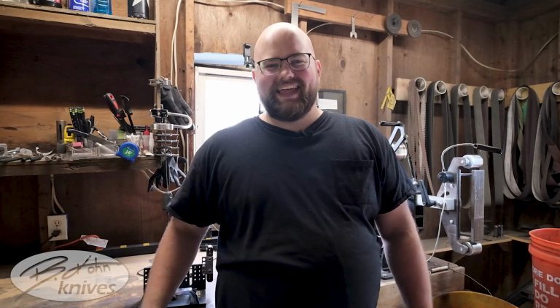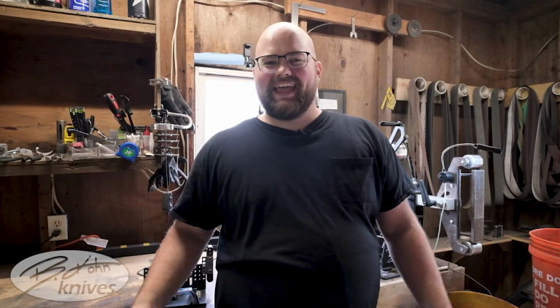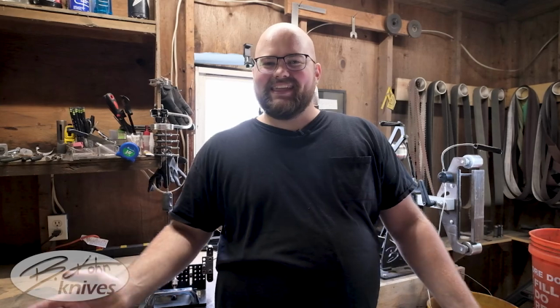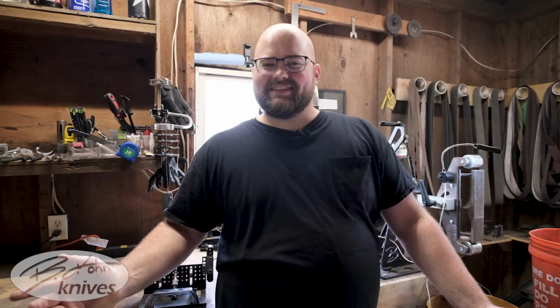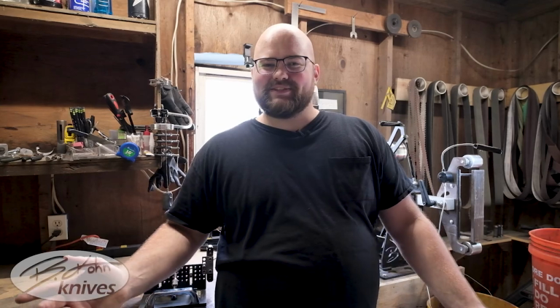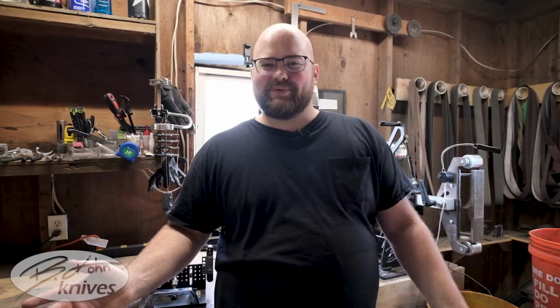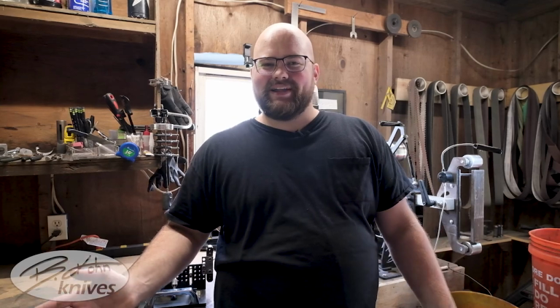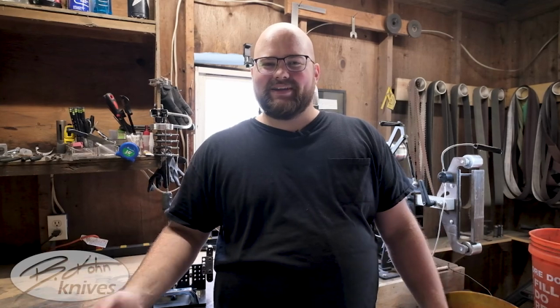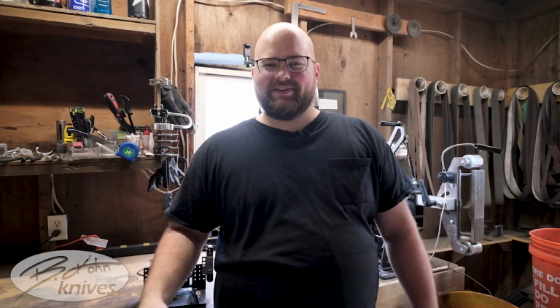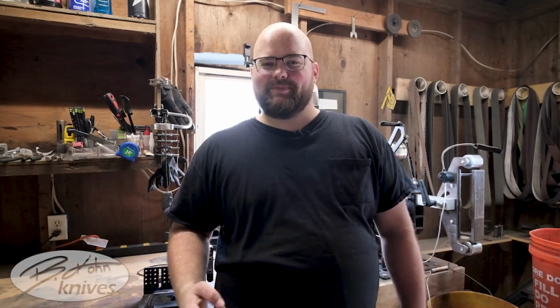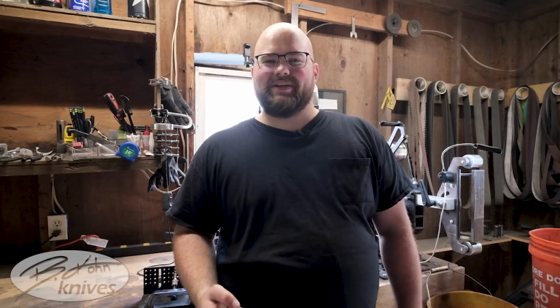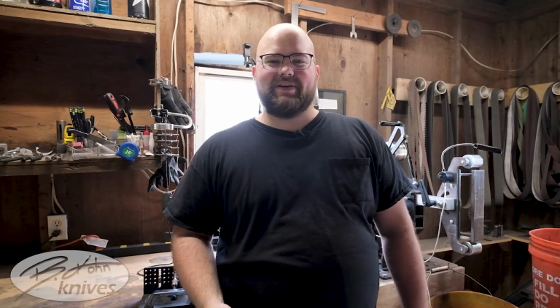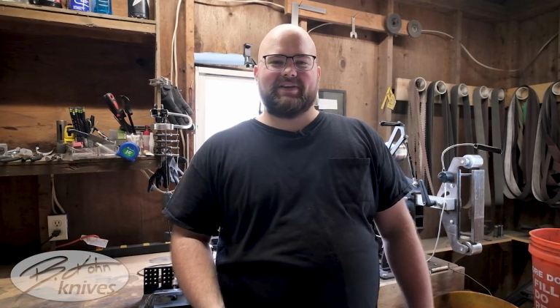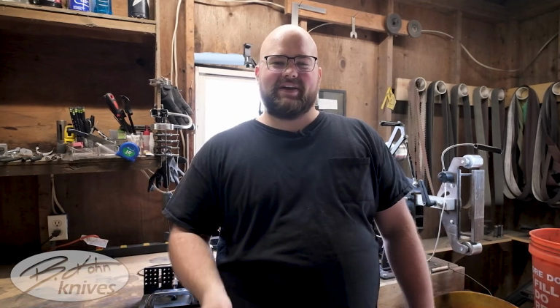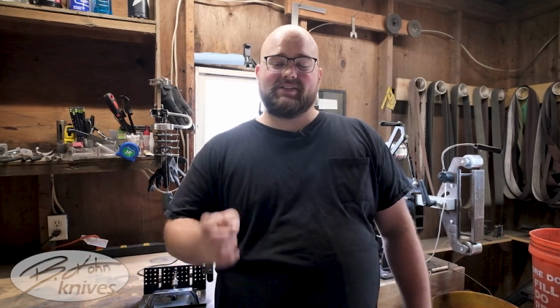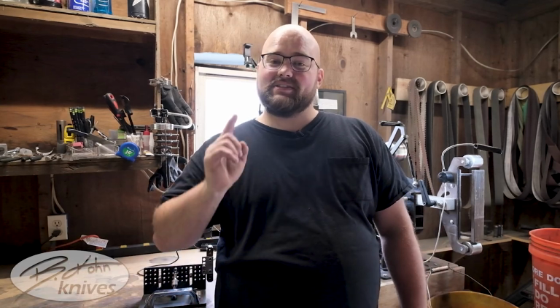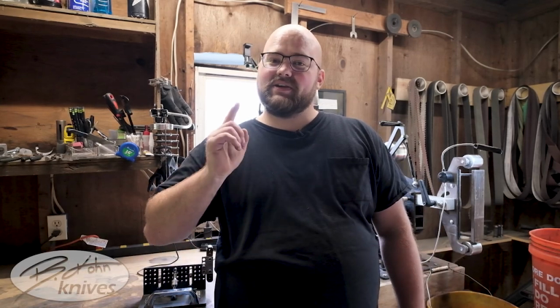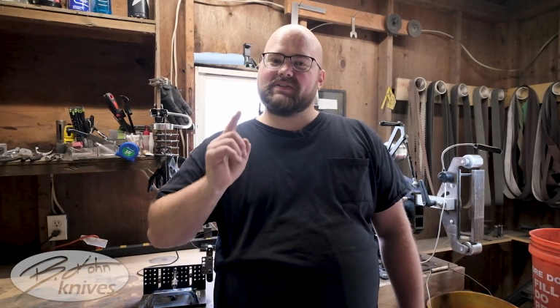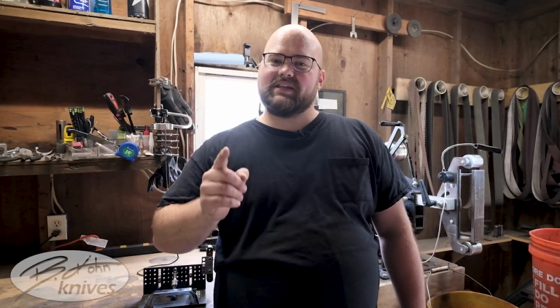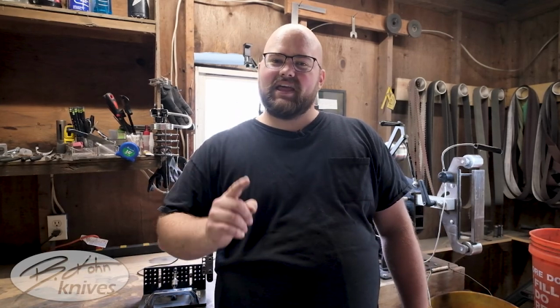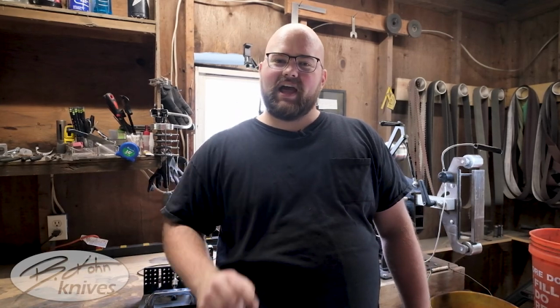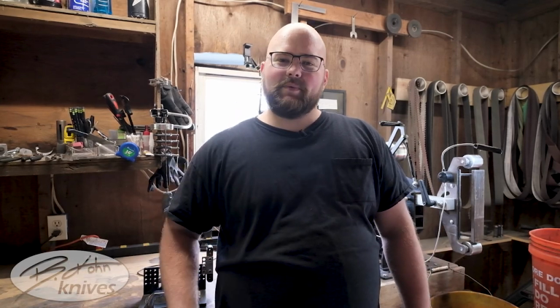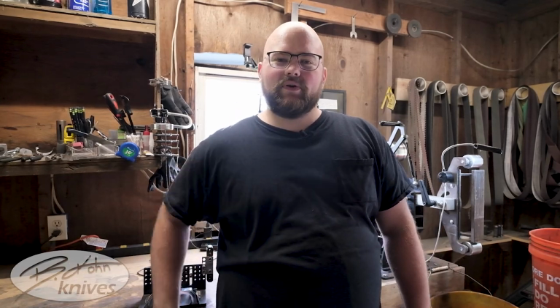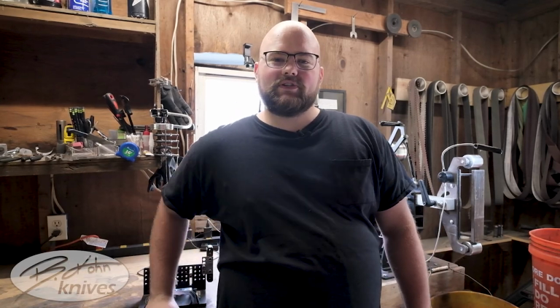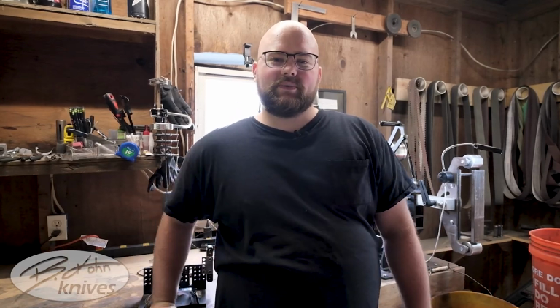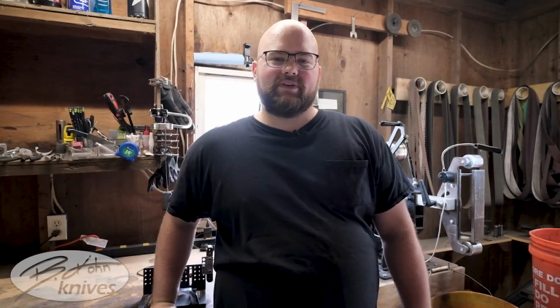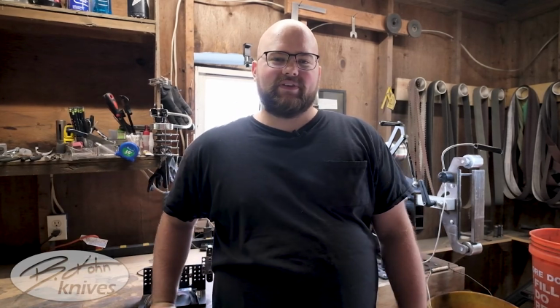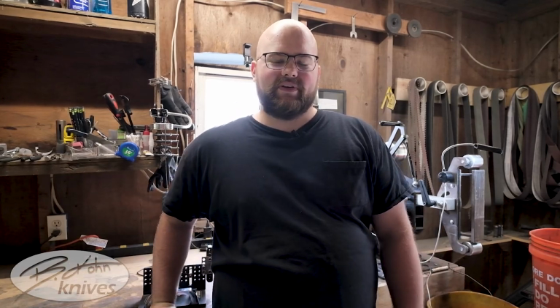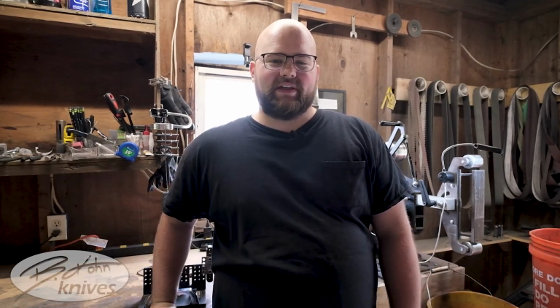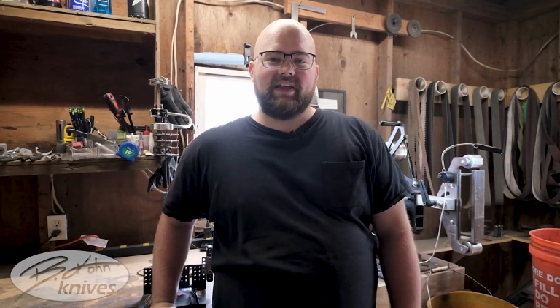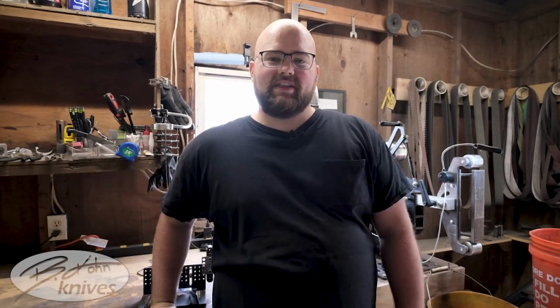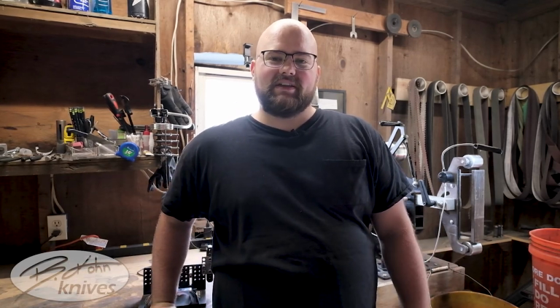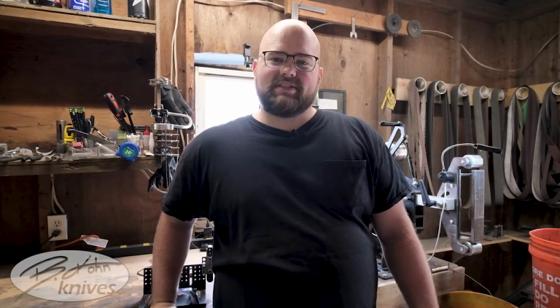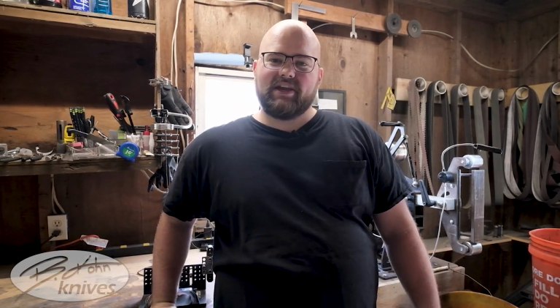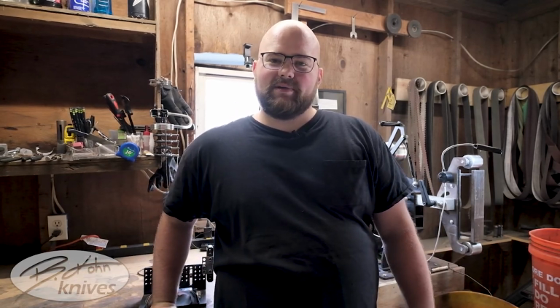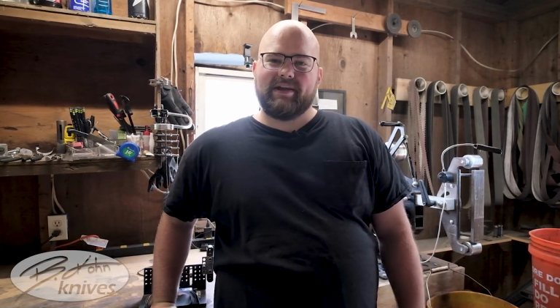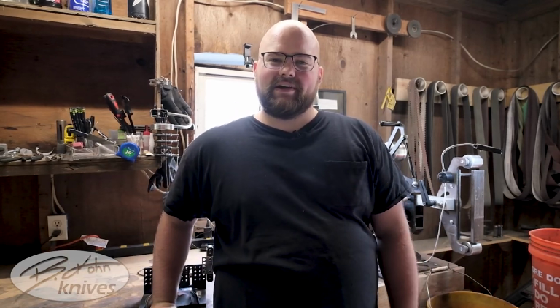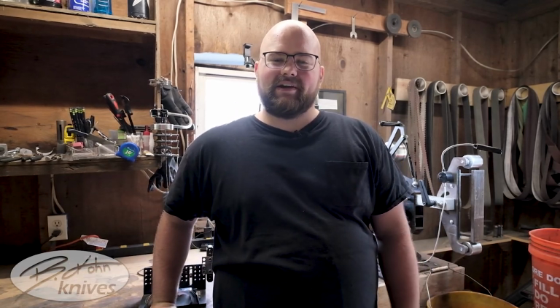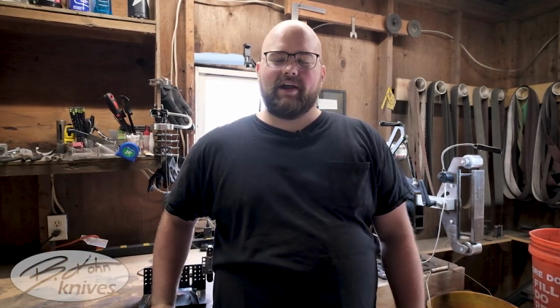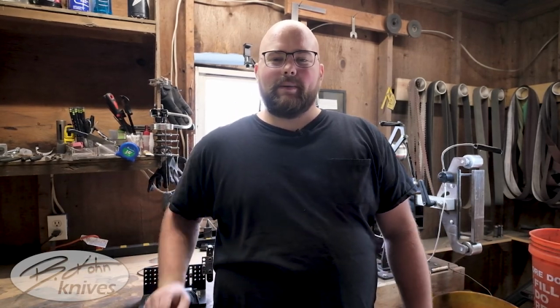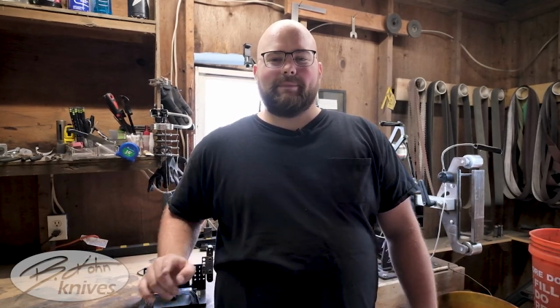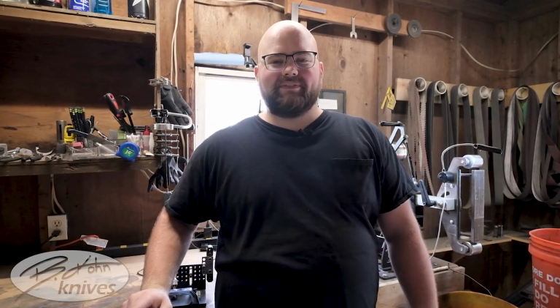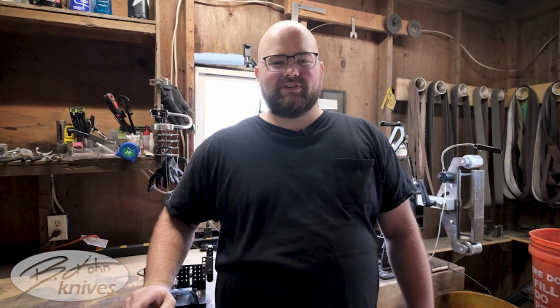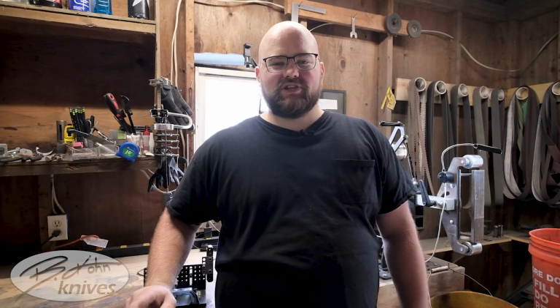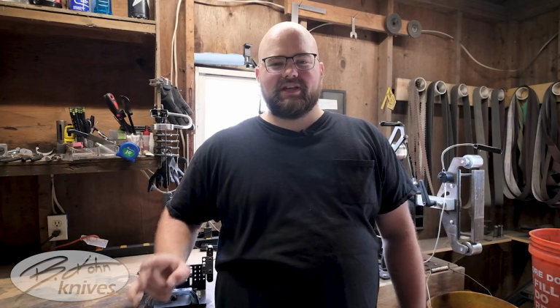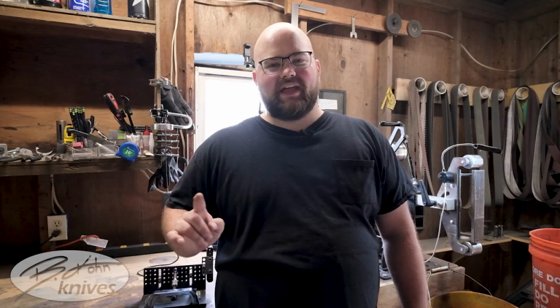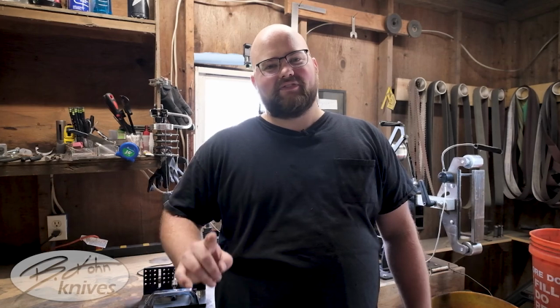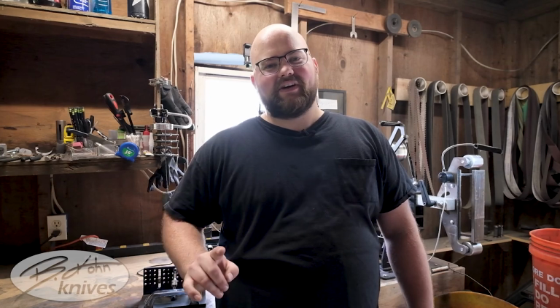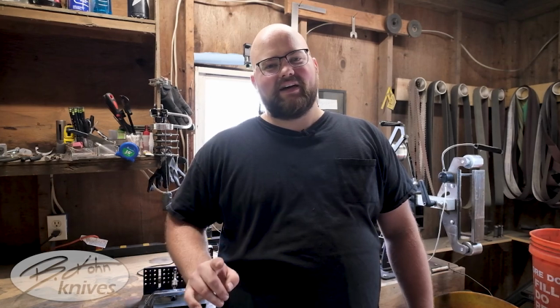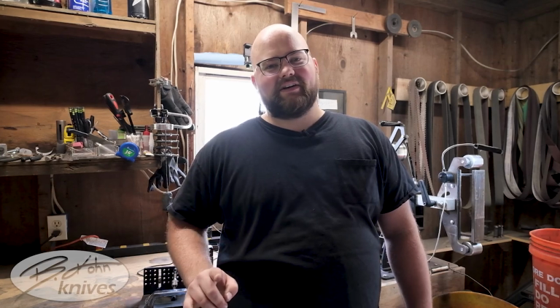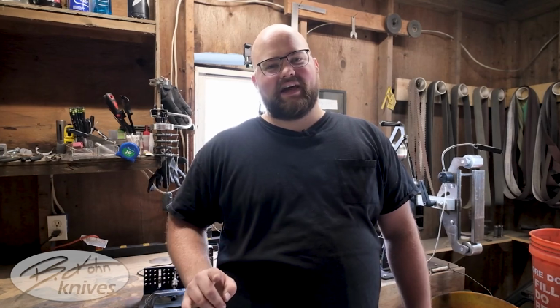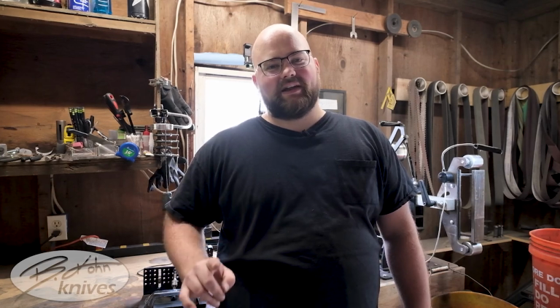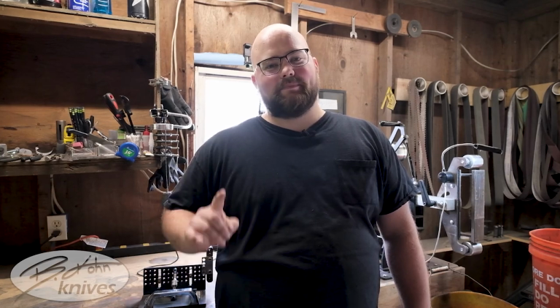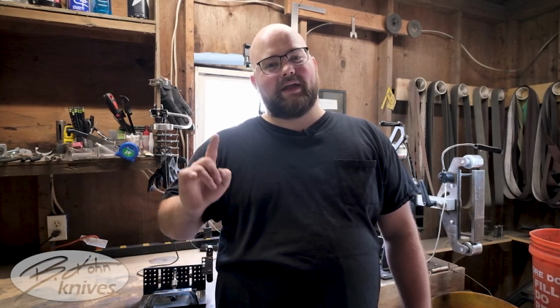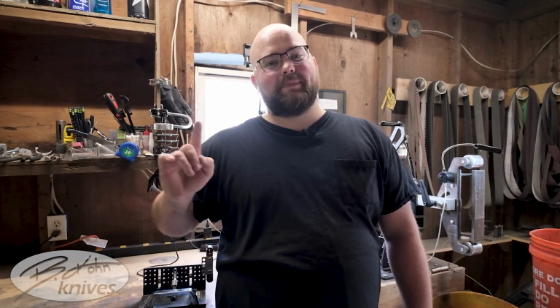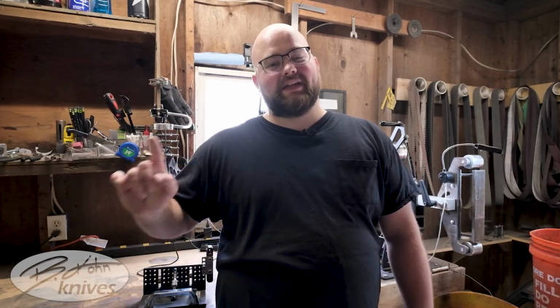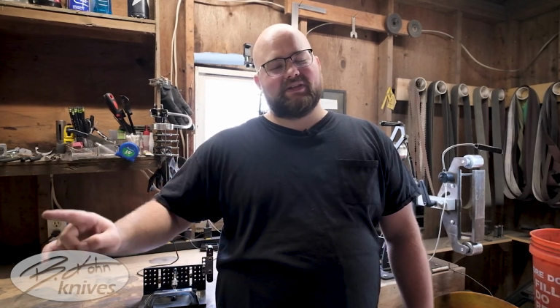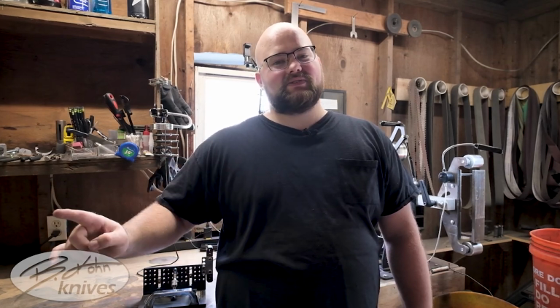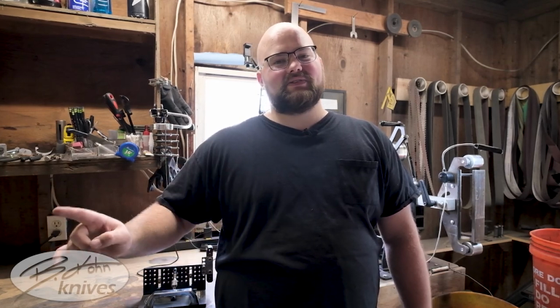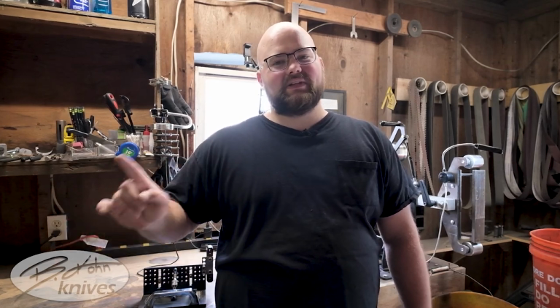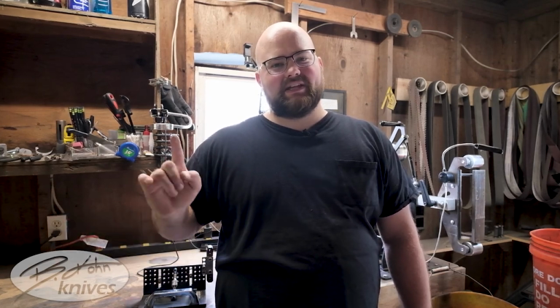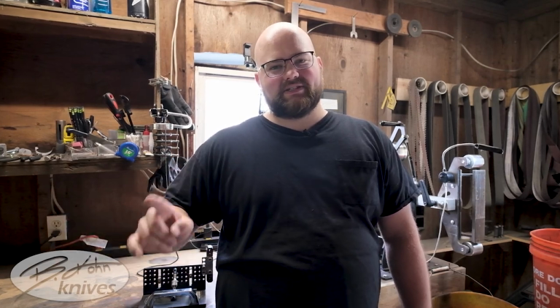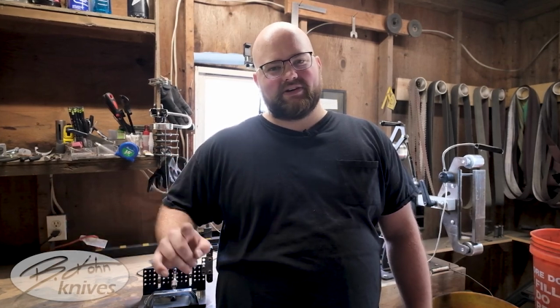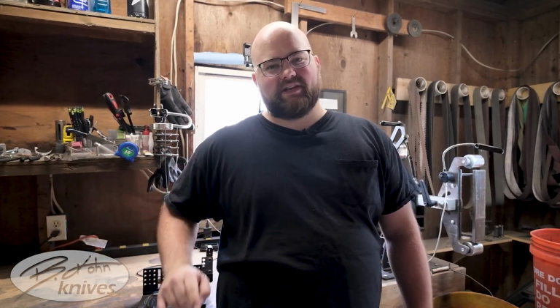Hey, this is Brian Kohn of Beacon Knives. Today I'm going to be reviewing the TR Maker Bevel Jig and File Guide made by Yussel in Turkey.